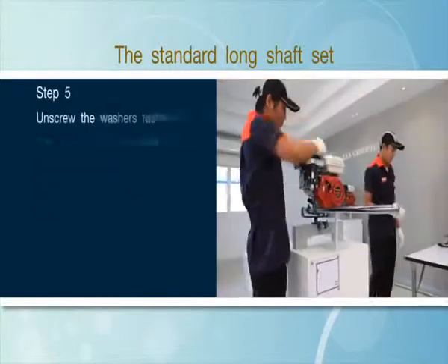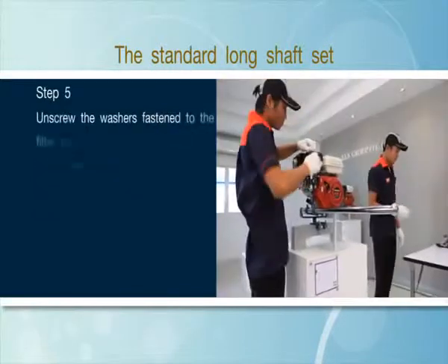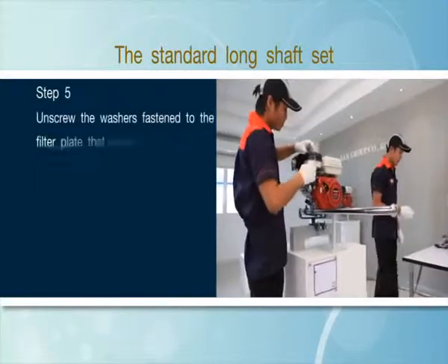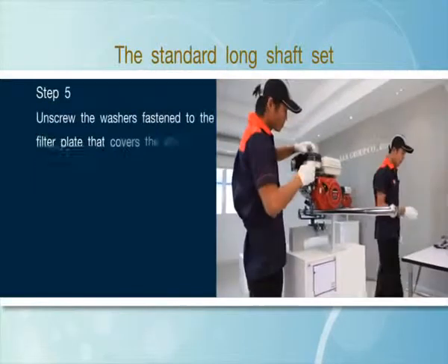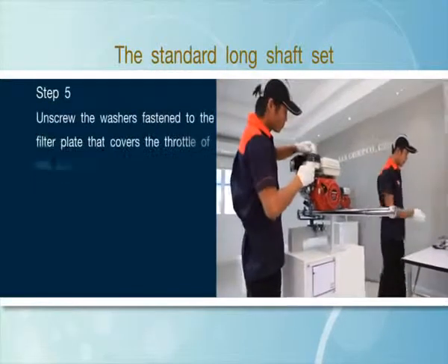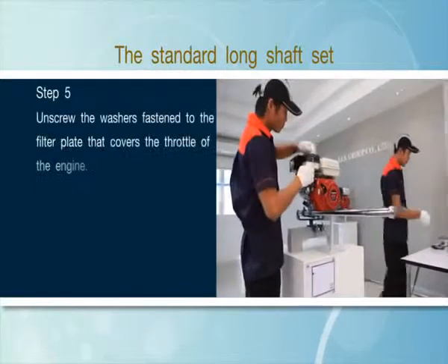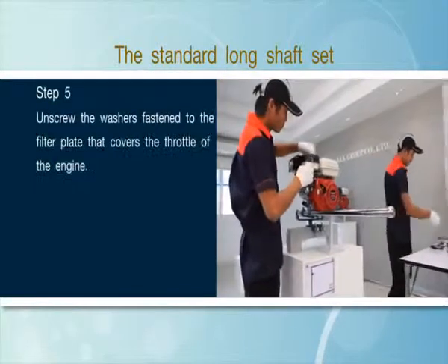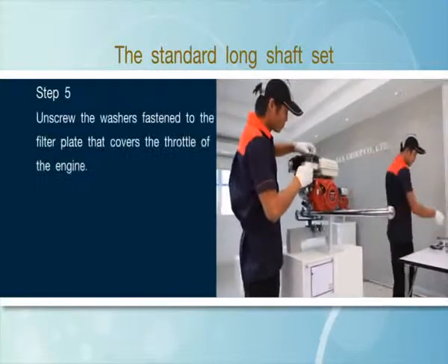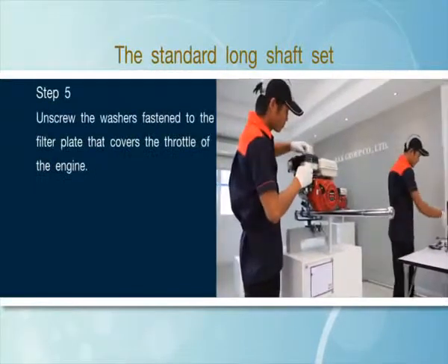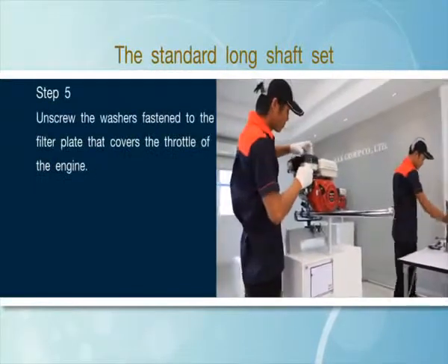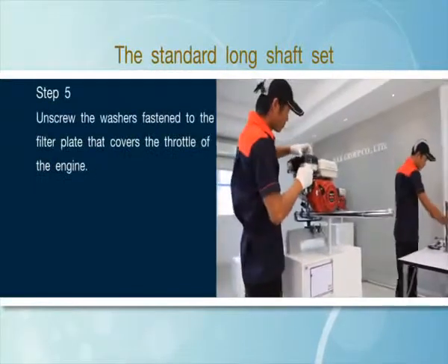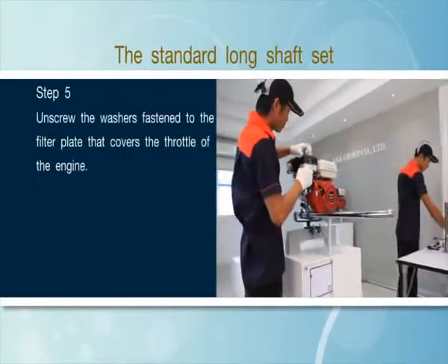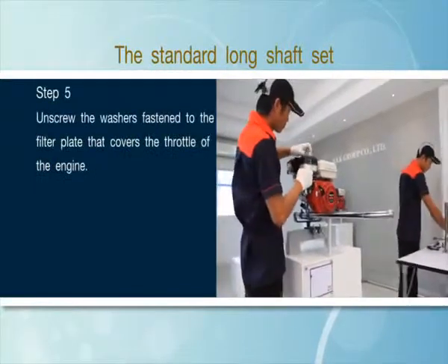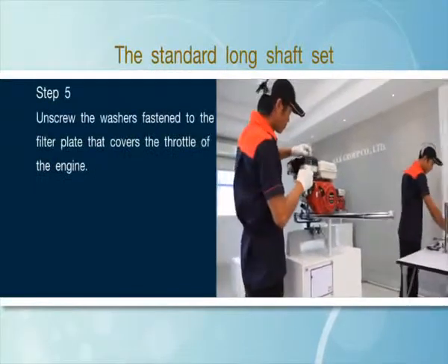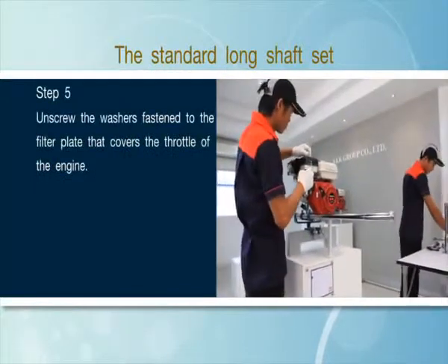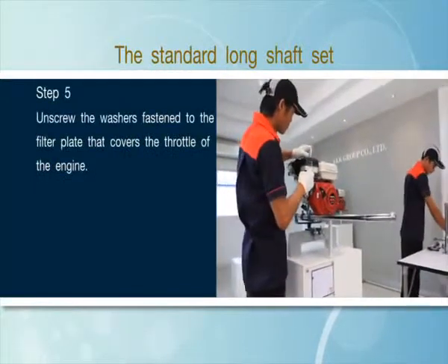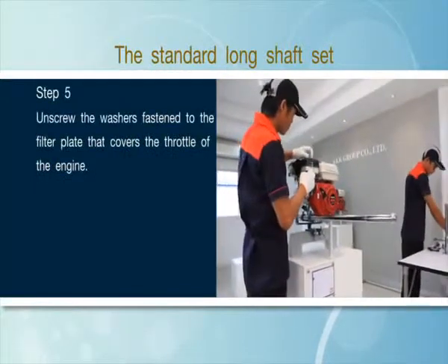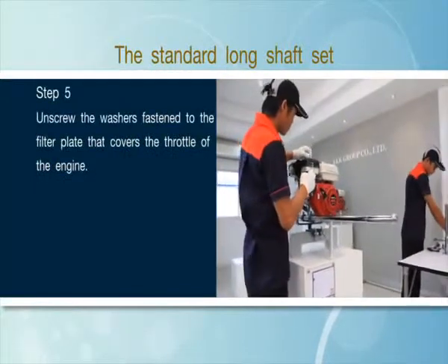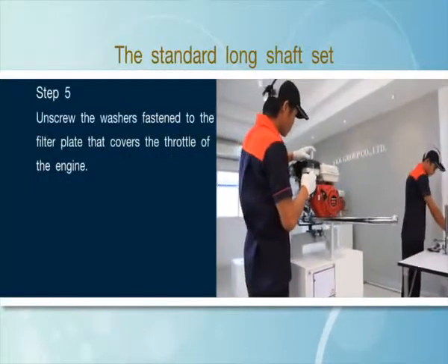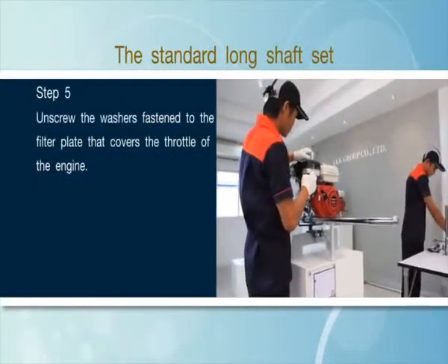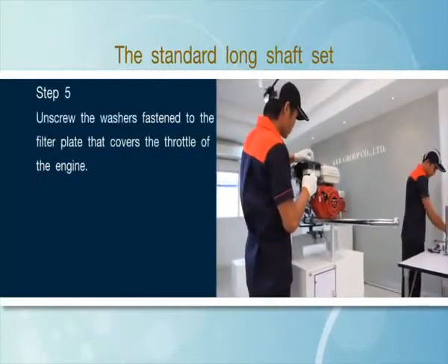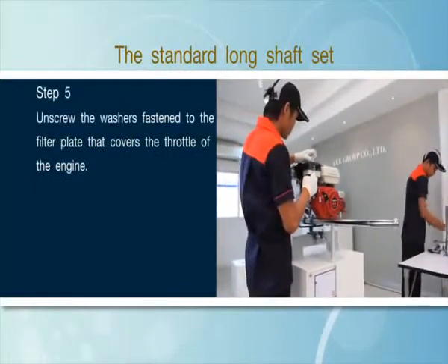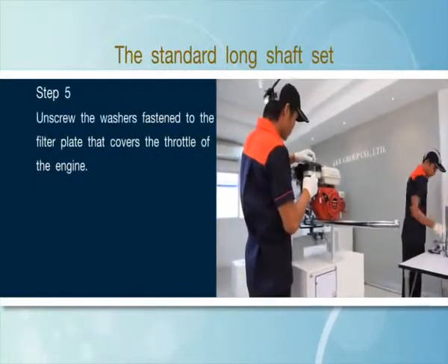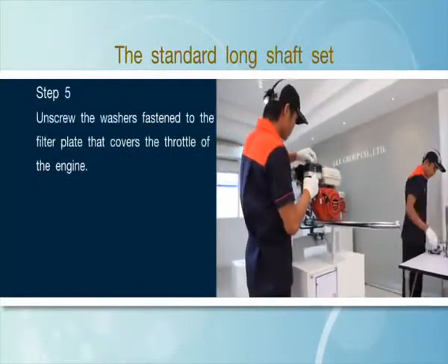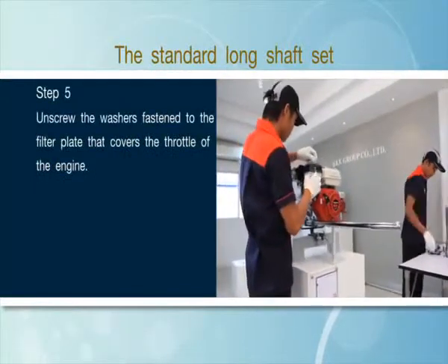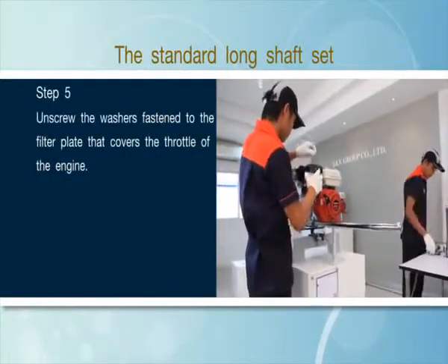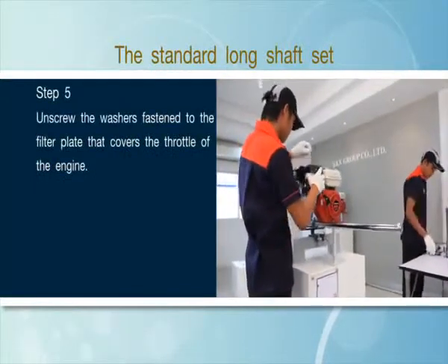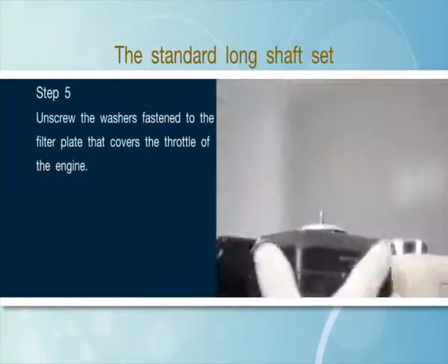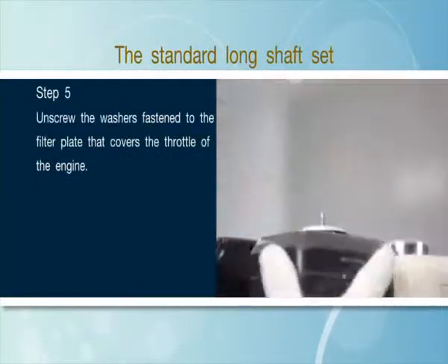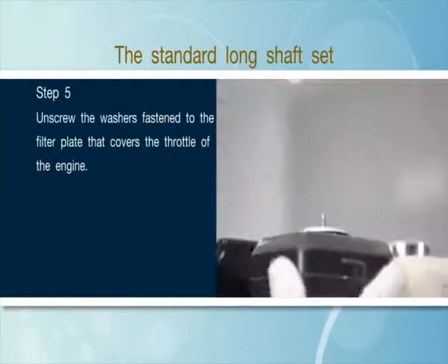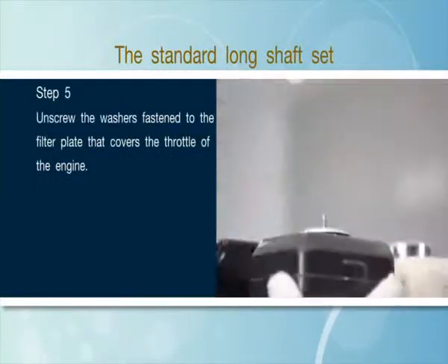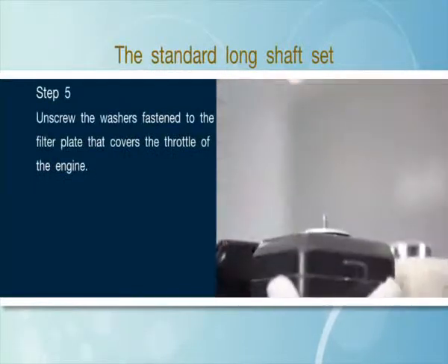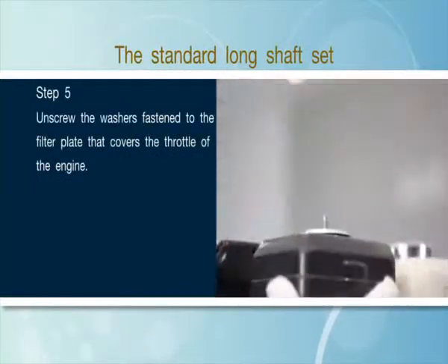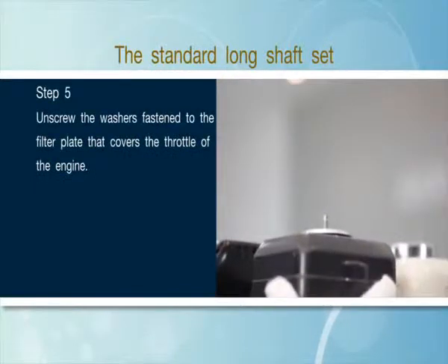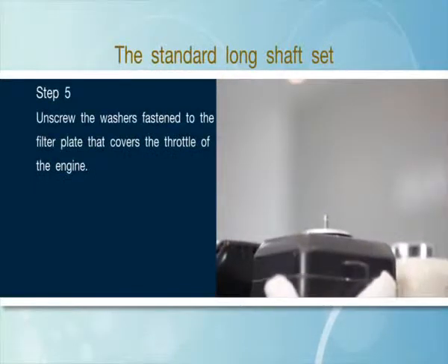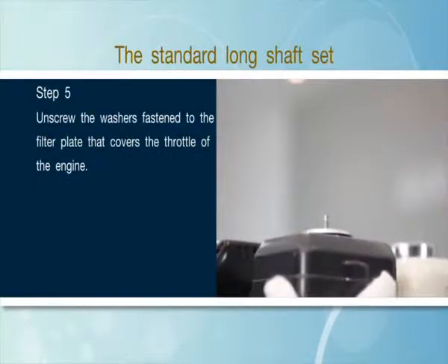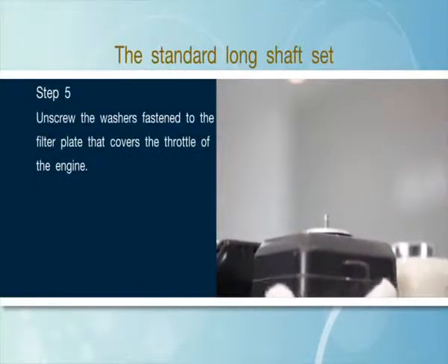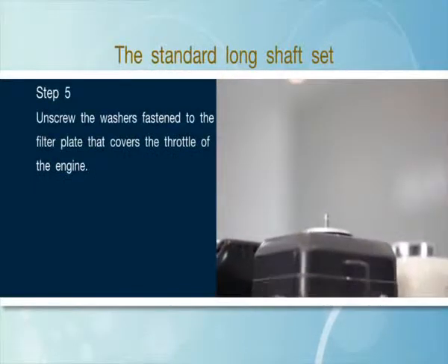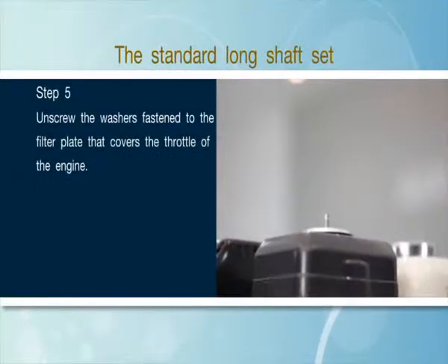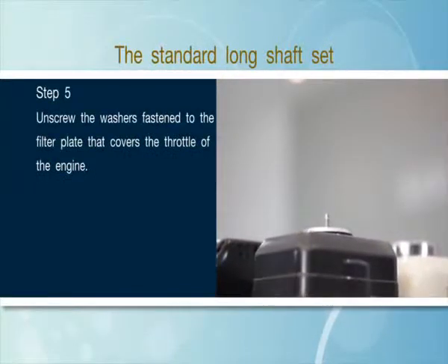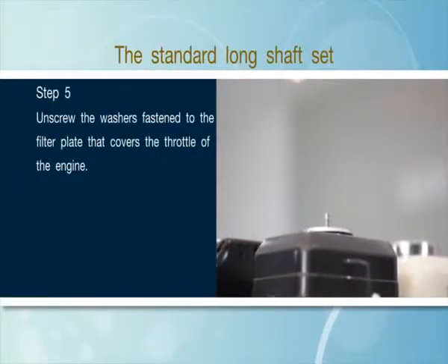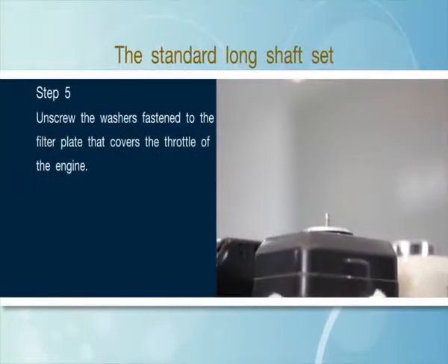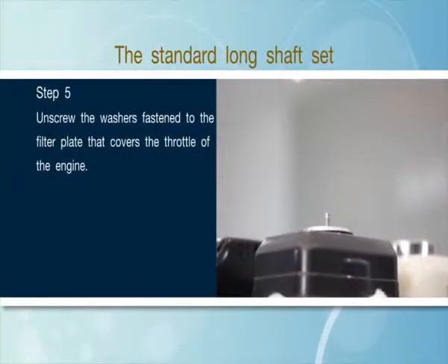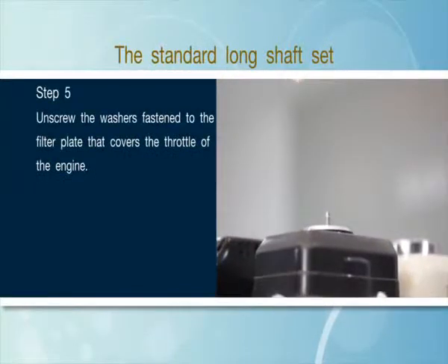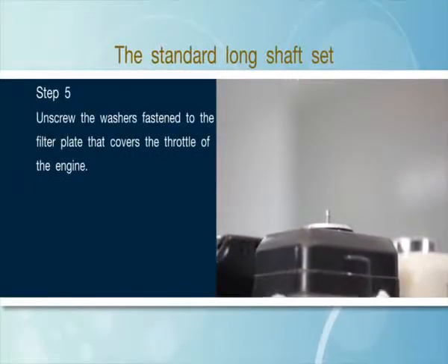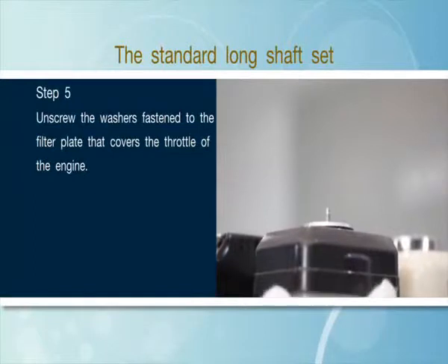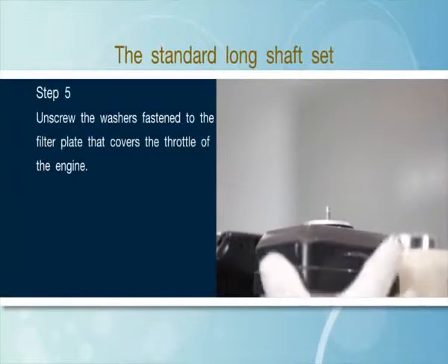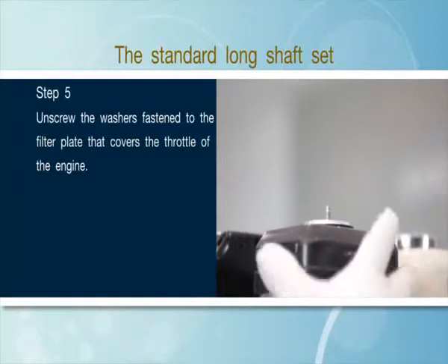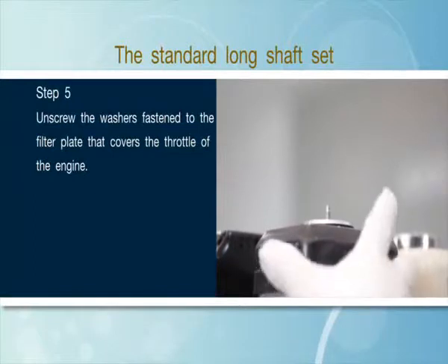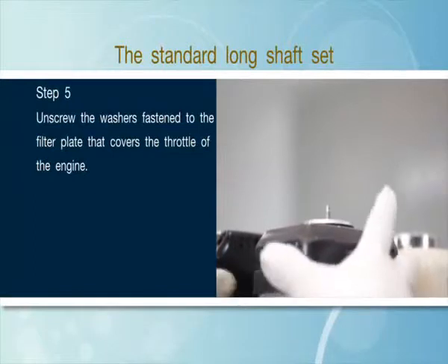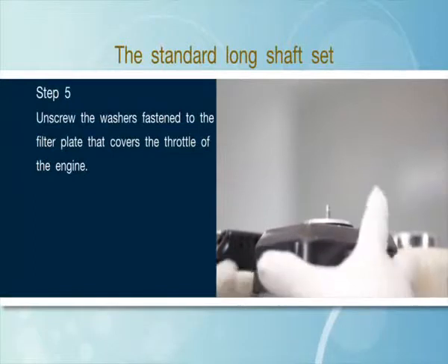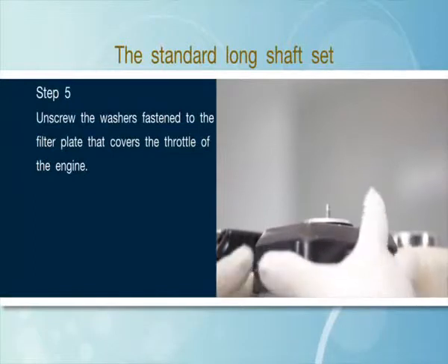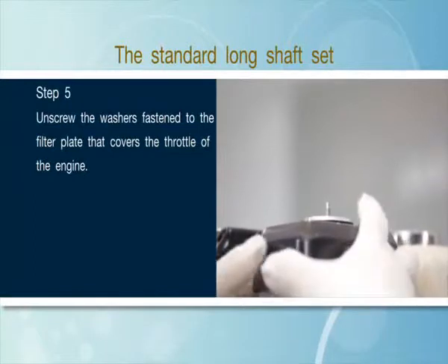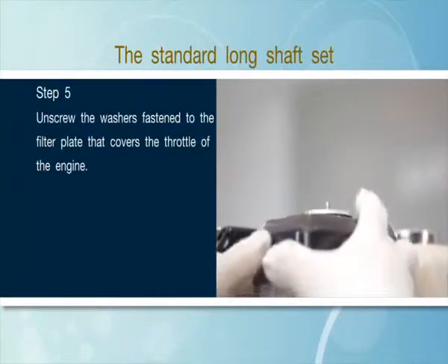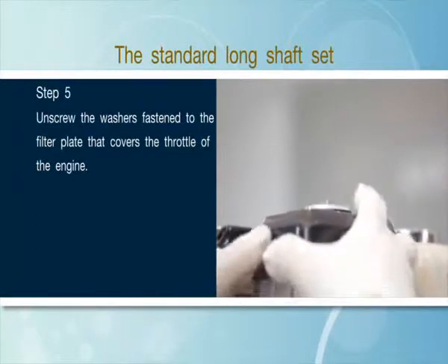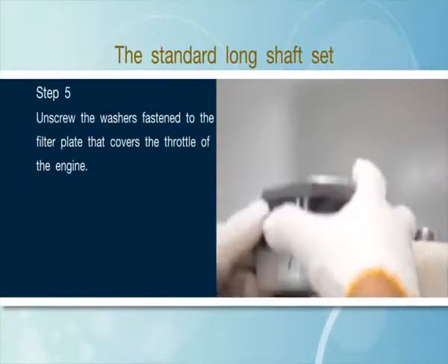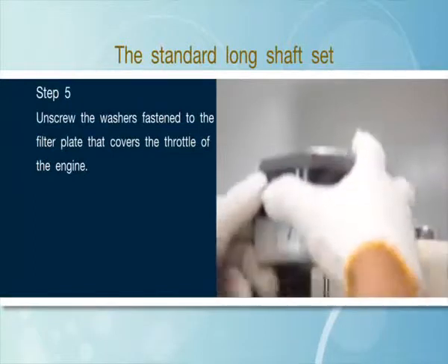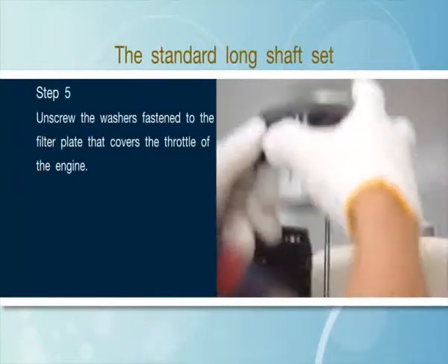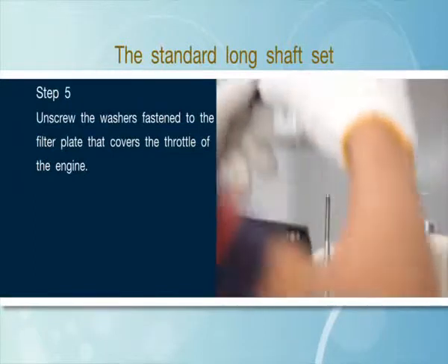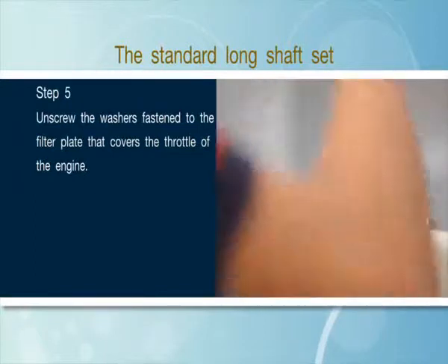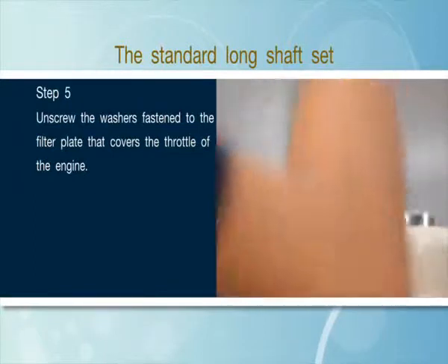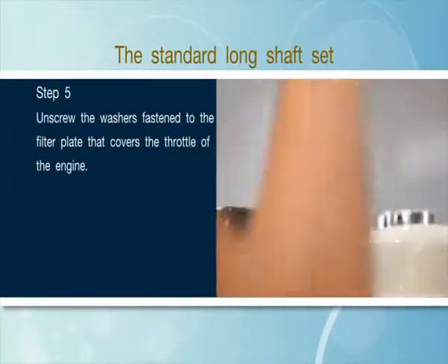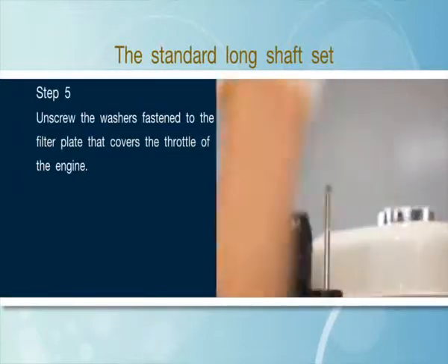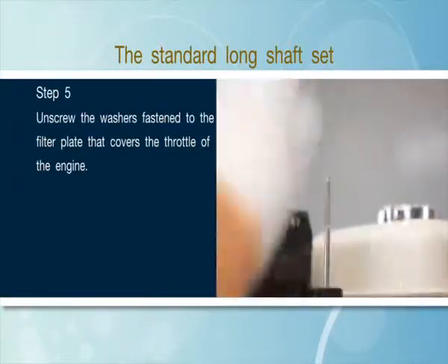Step 5: Unscrew the washers fastened to the filter plate that covers the throttle of the engine.